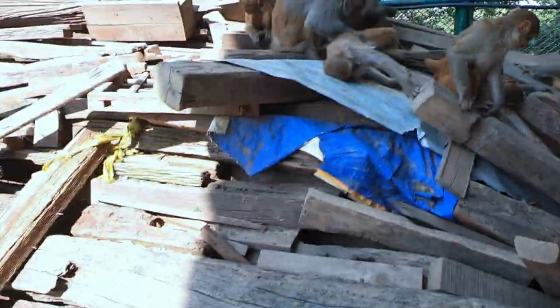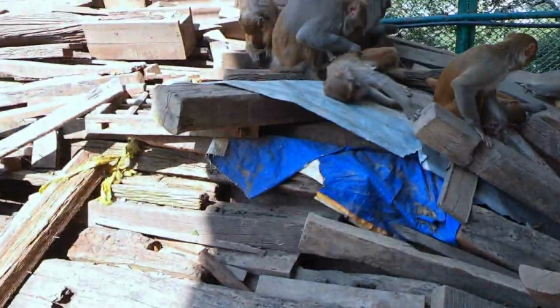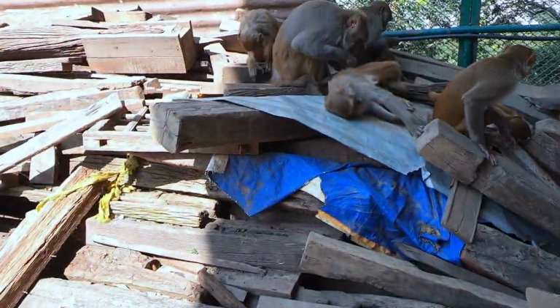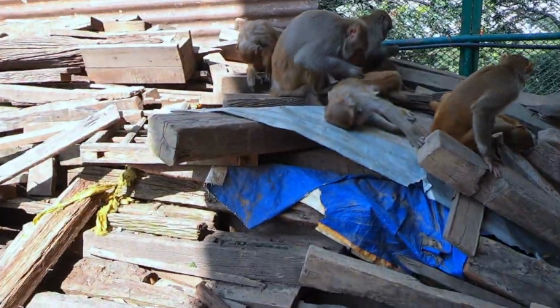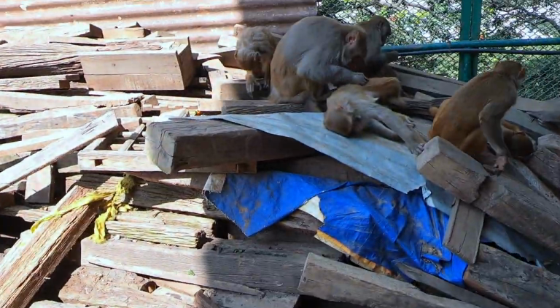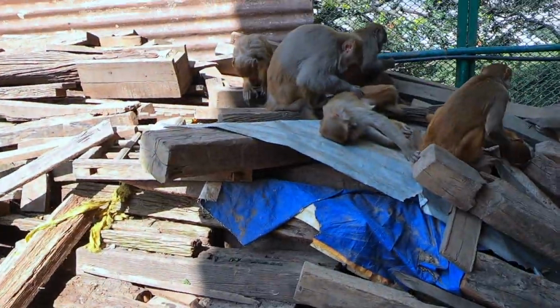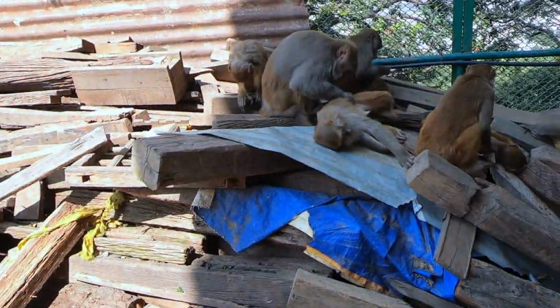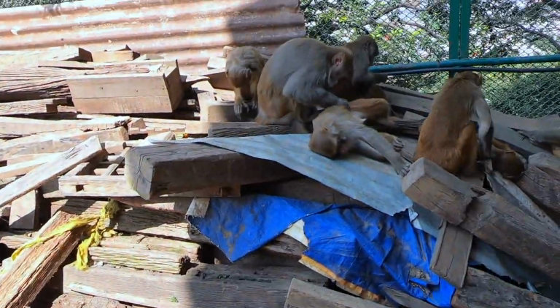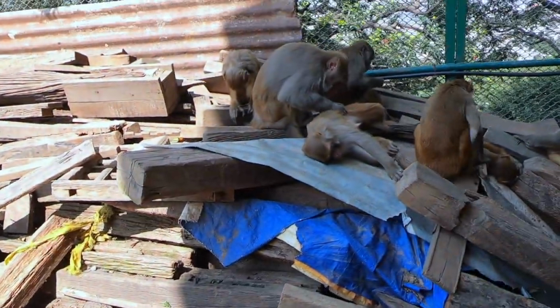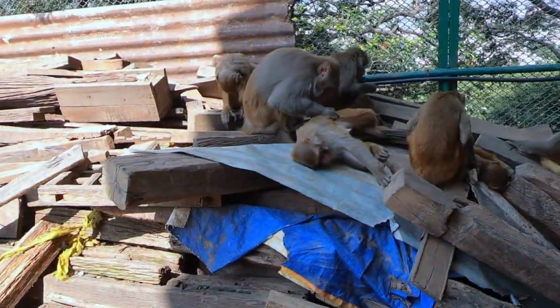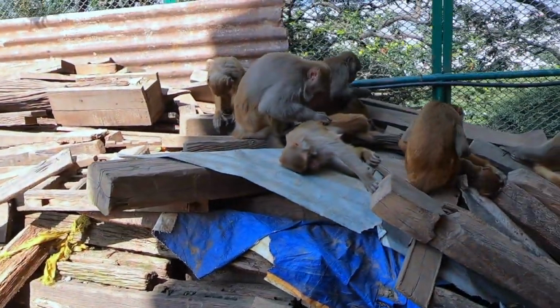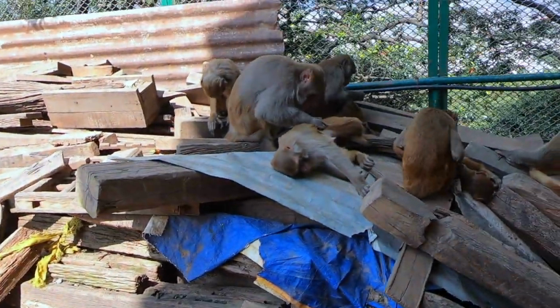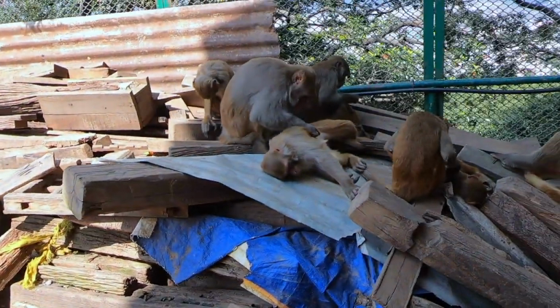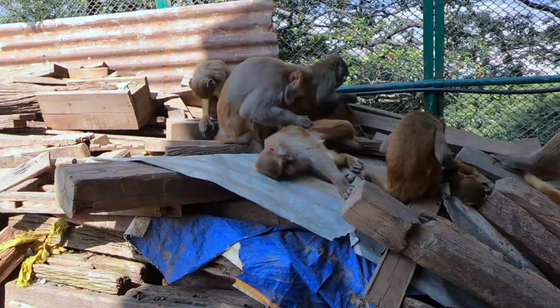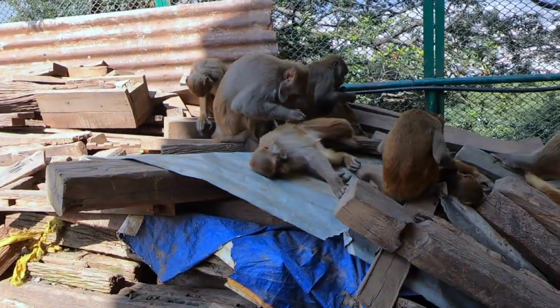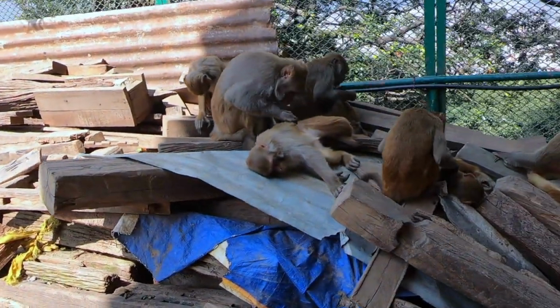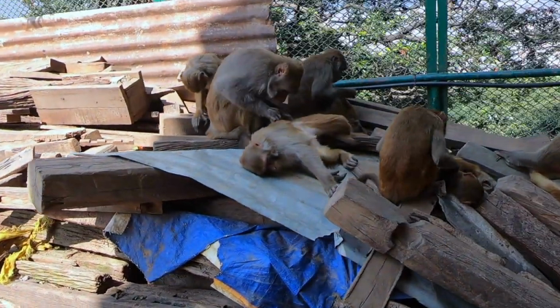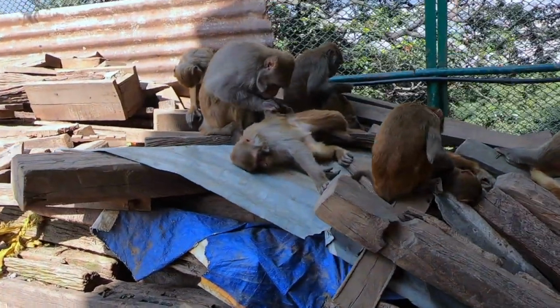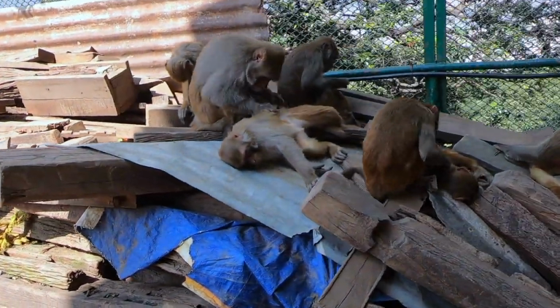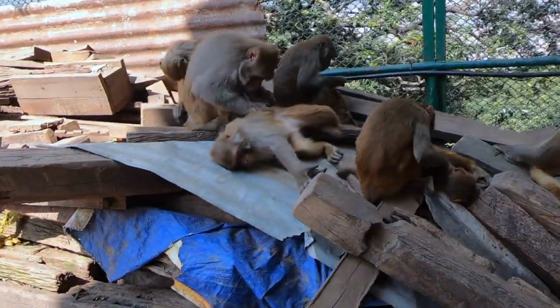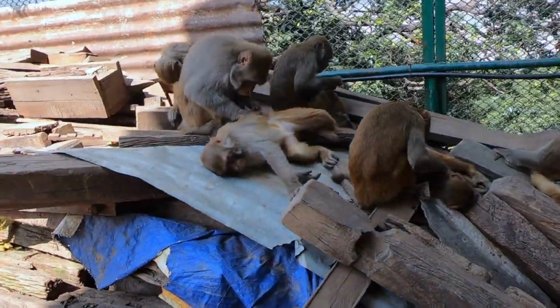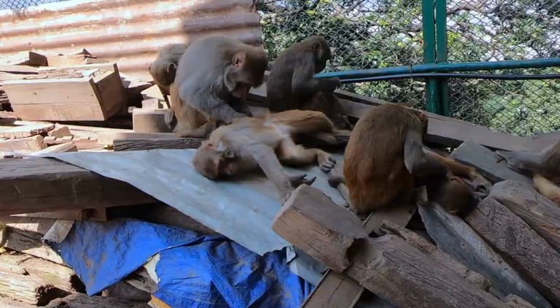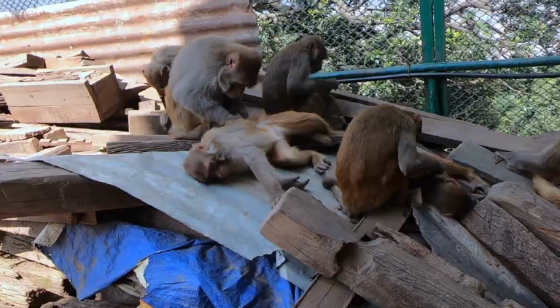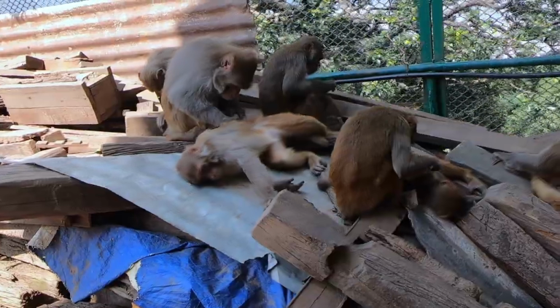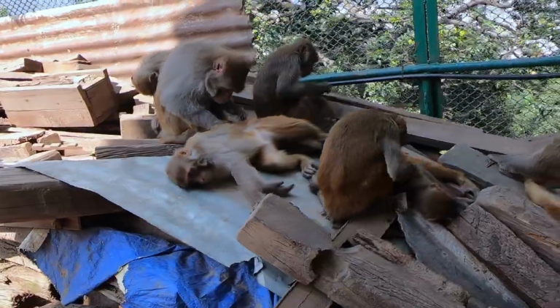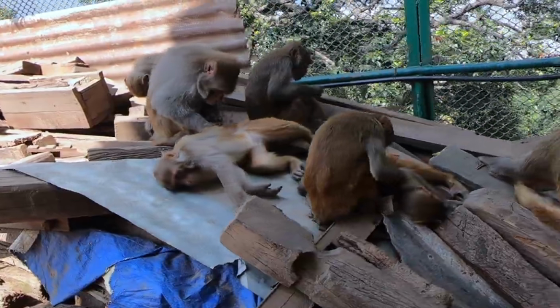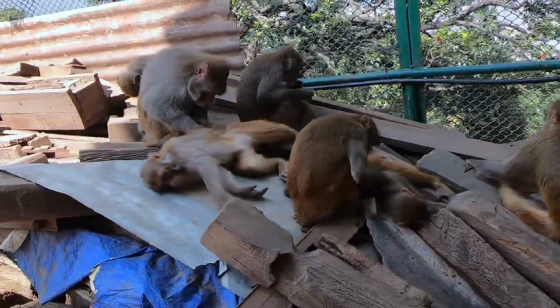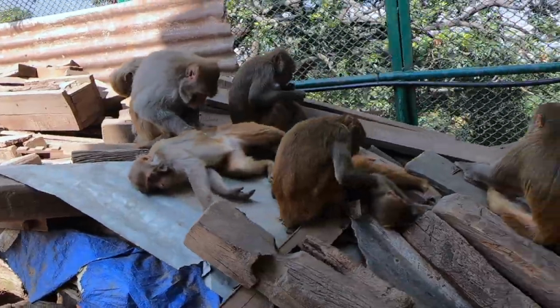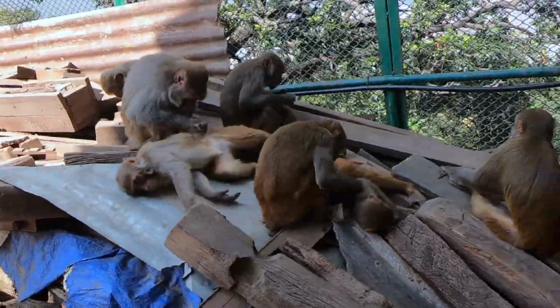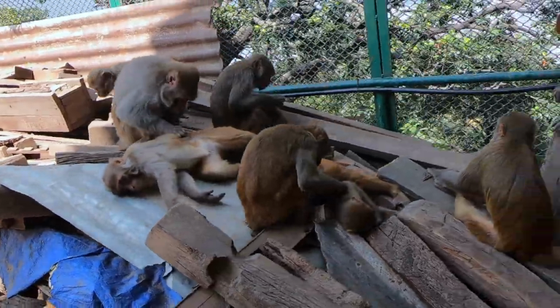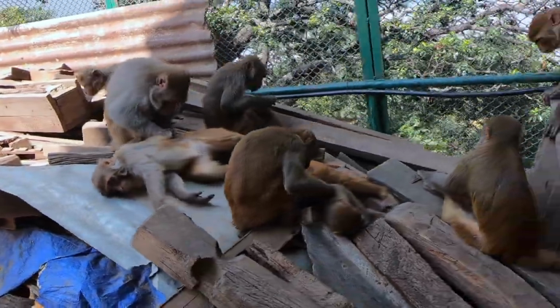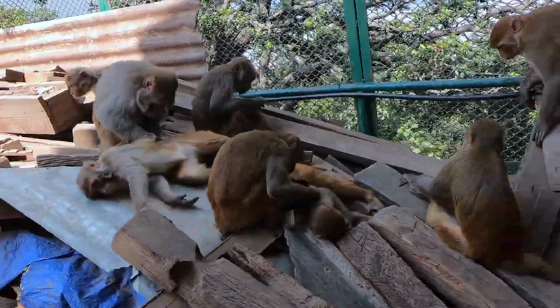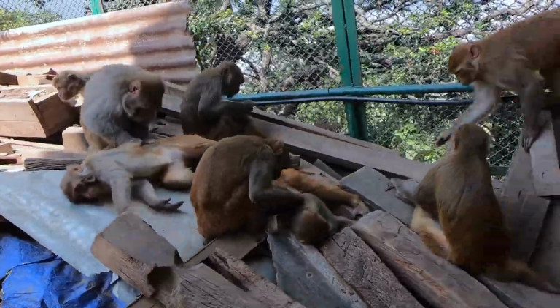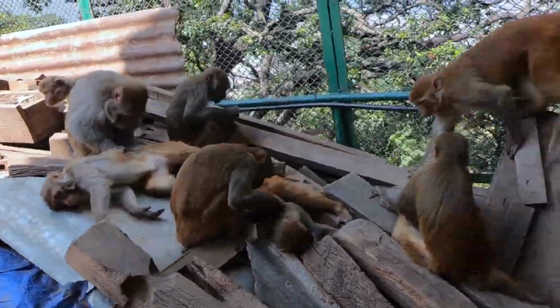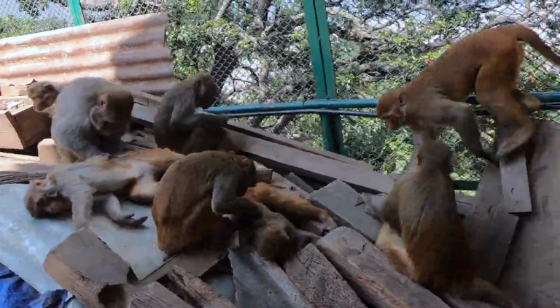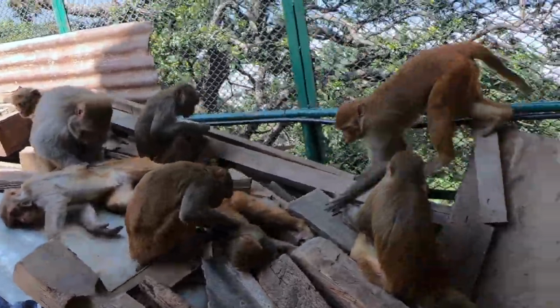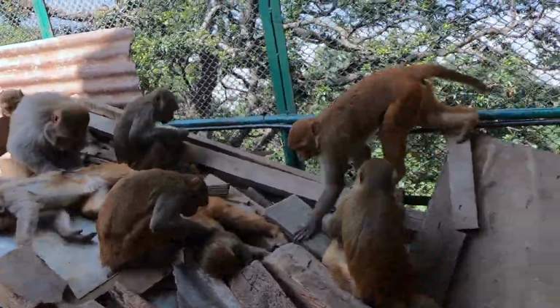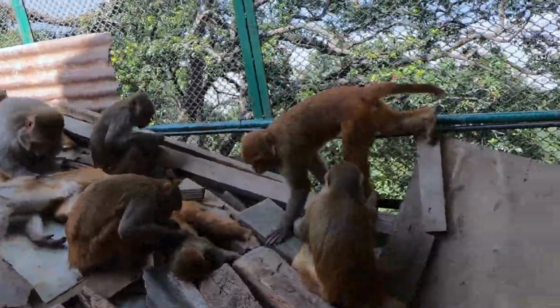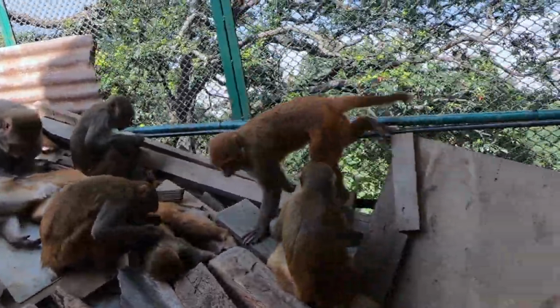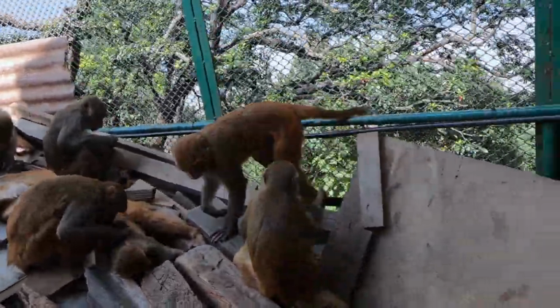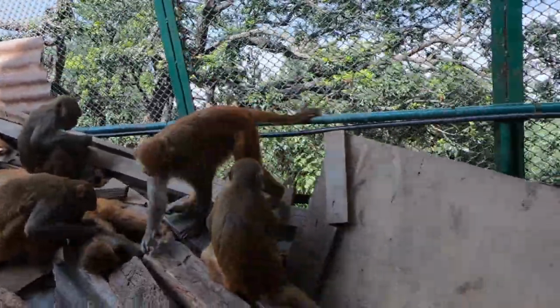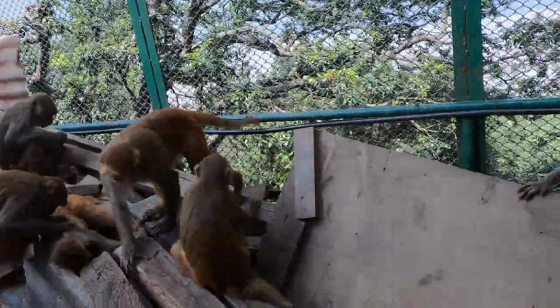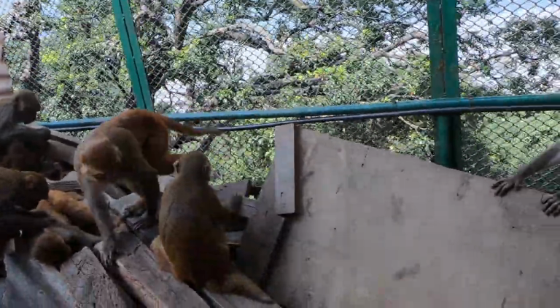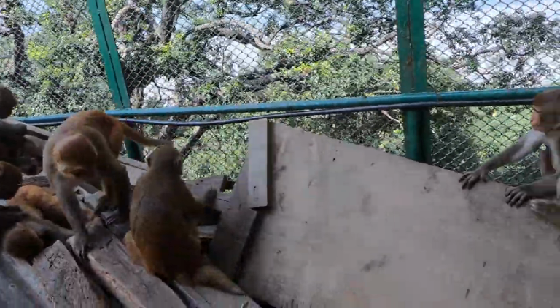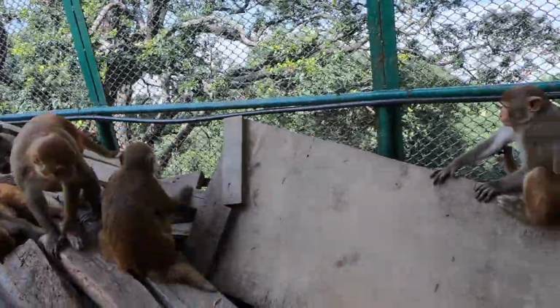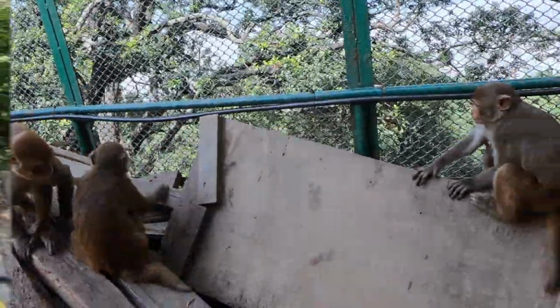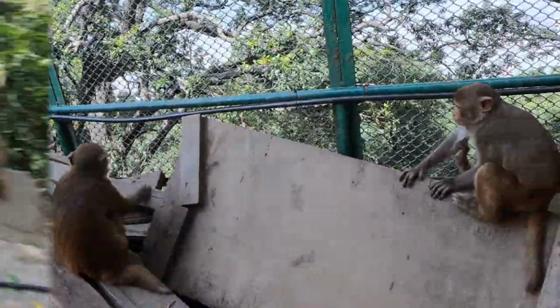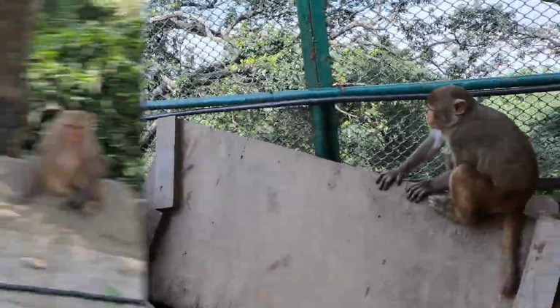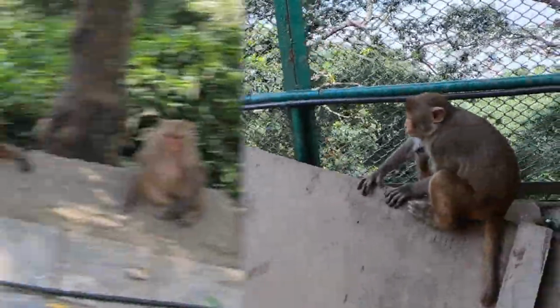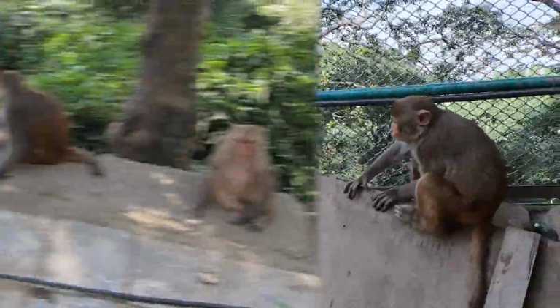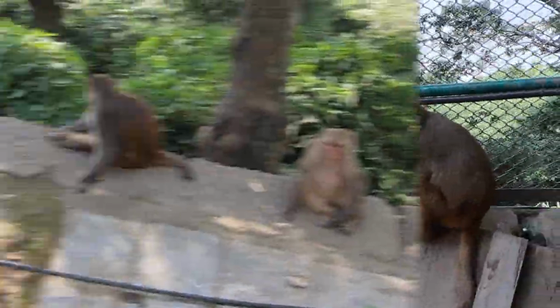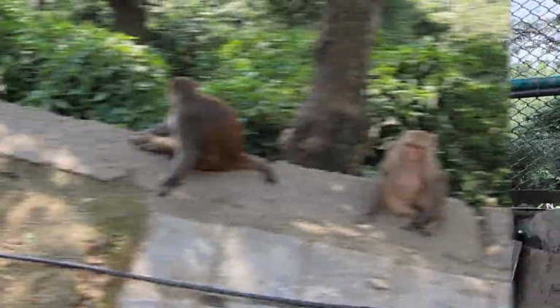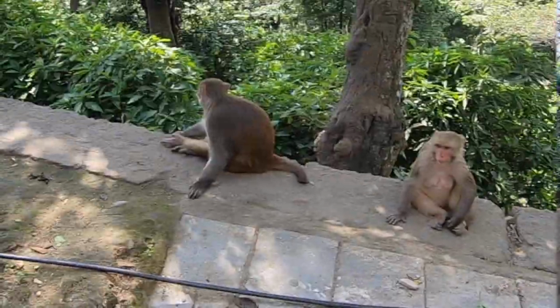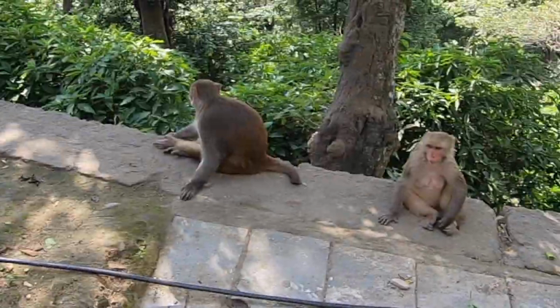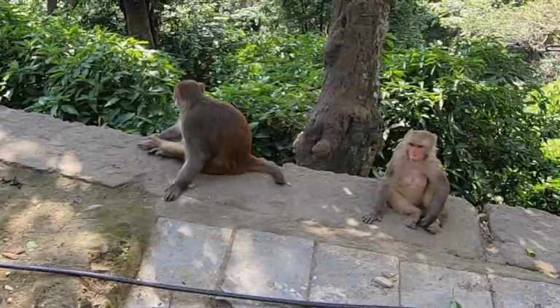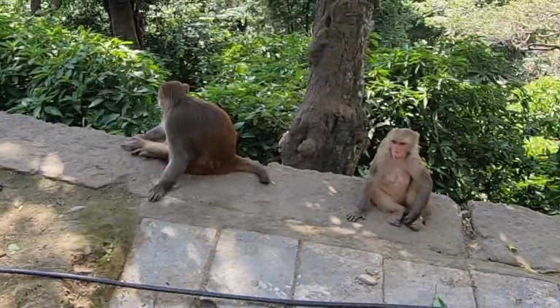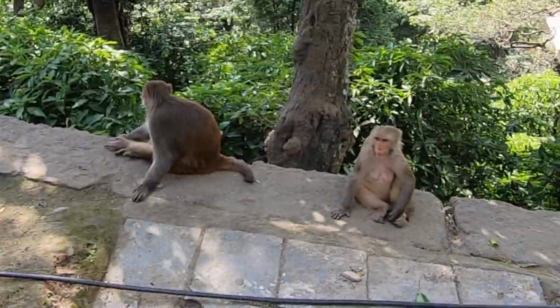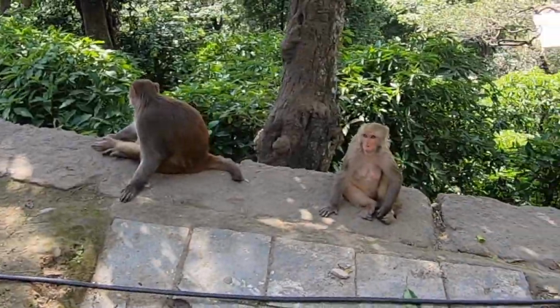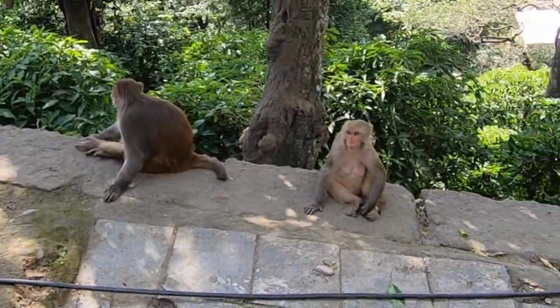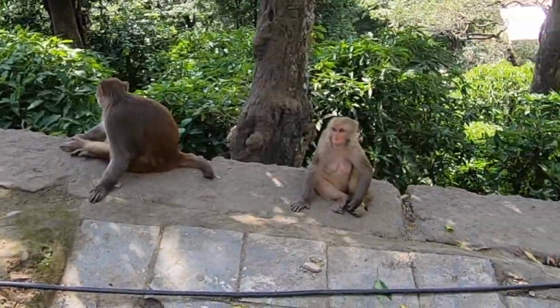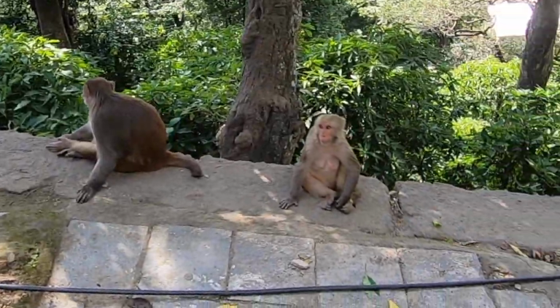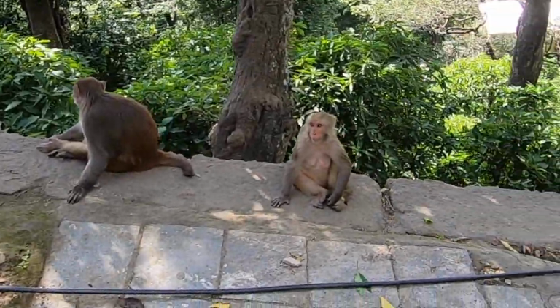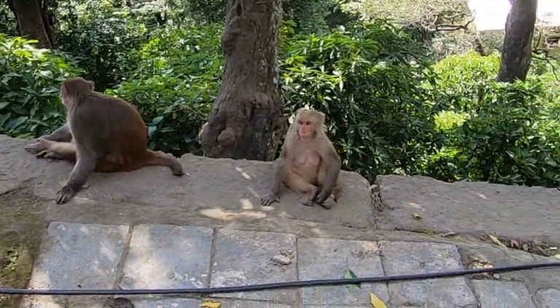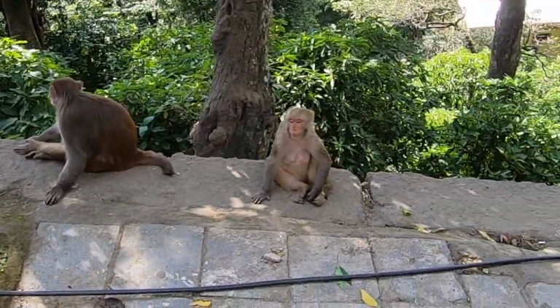No Monkey Temple would be complete without lots of these little guys, and friends, there are plenty of them right here.